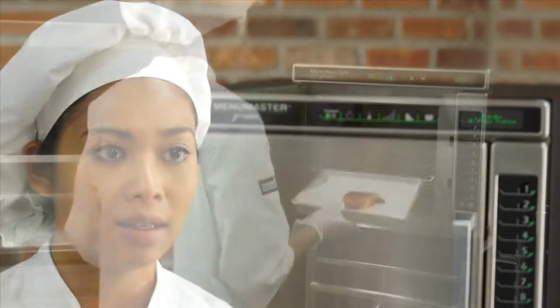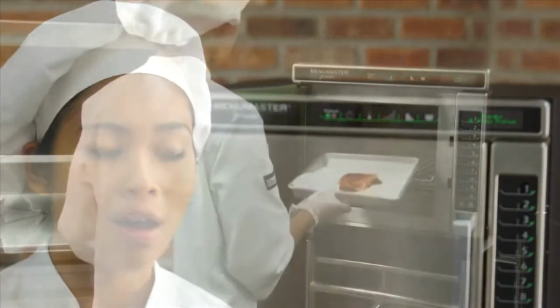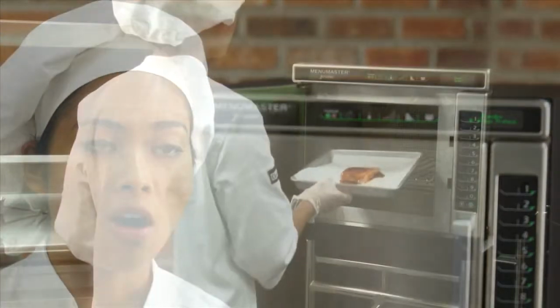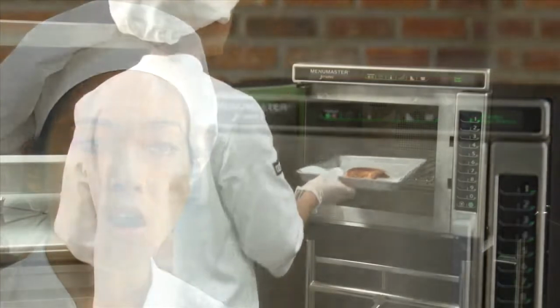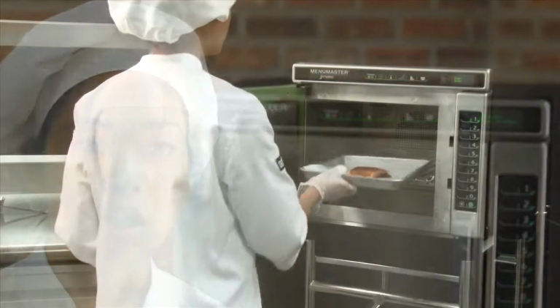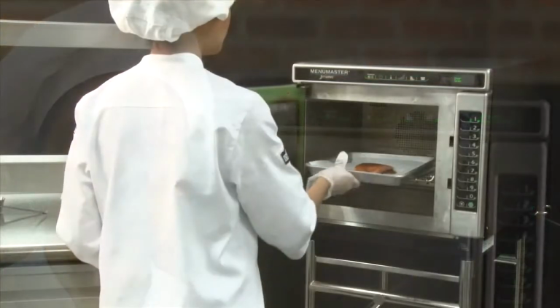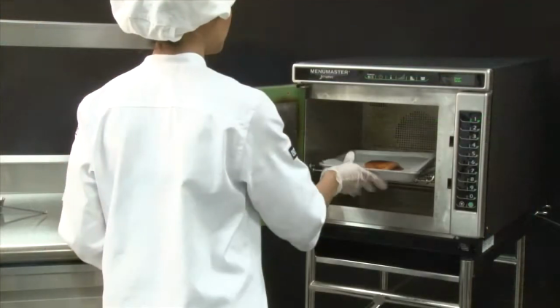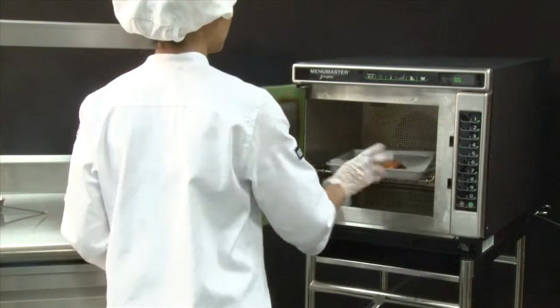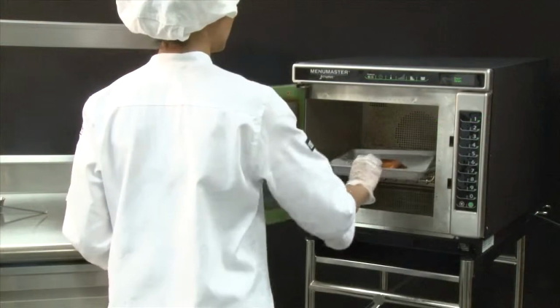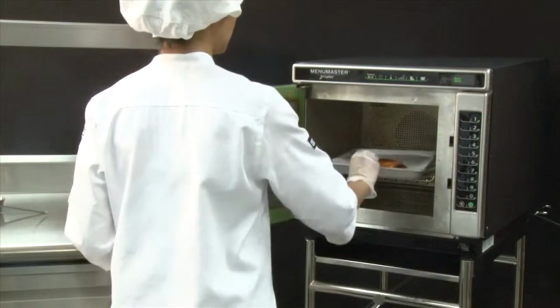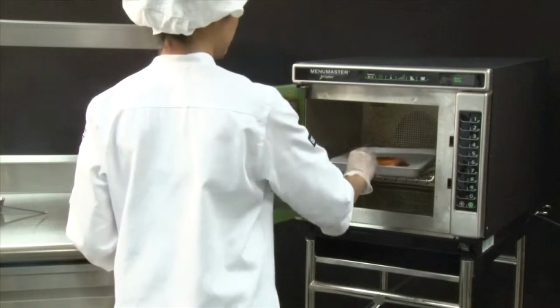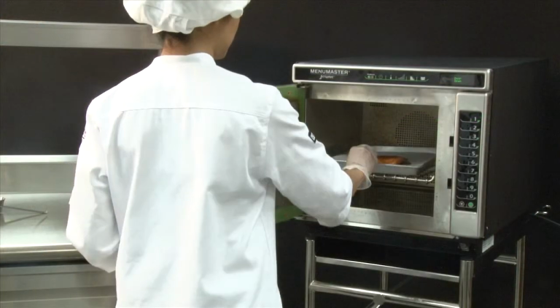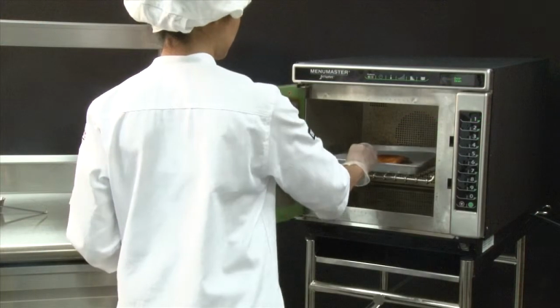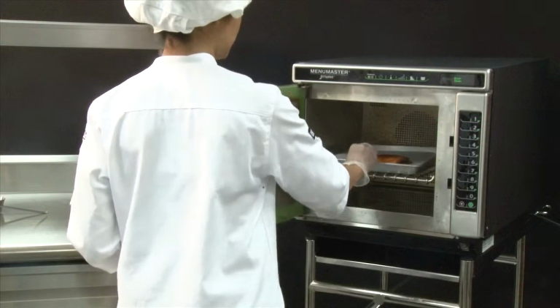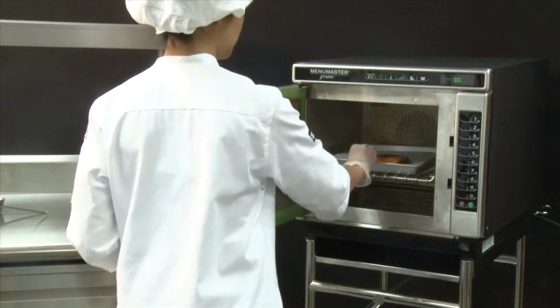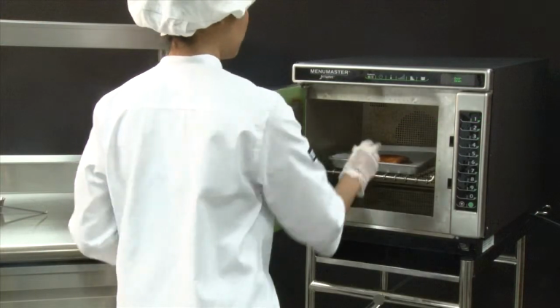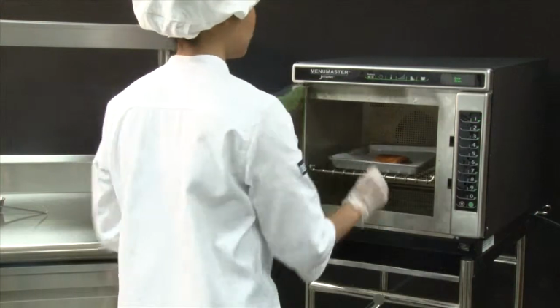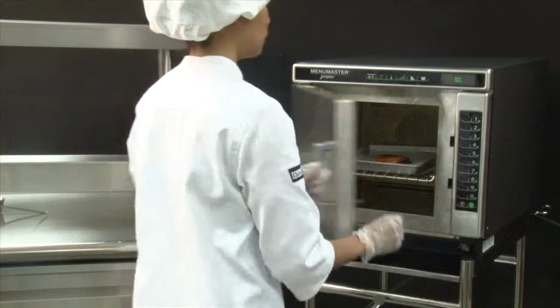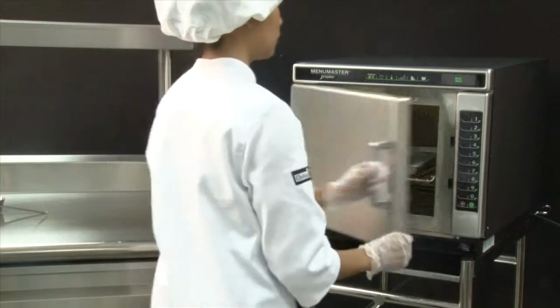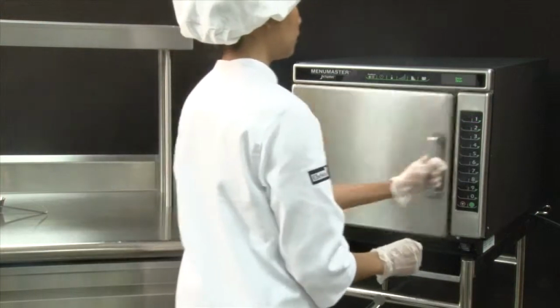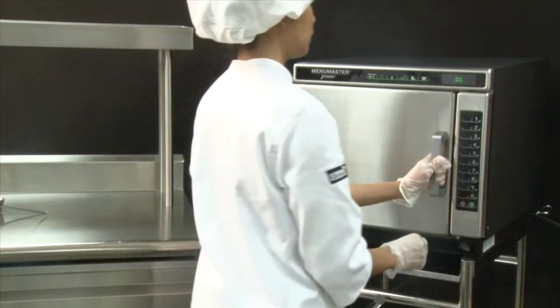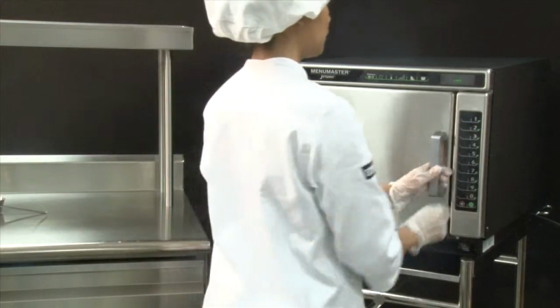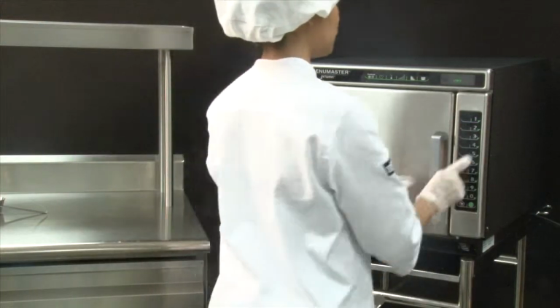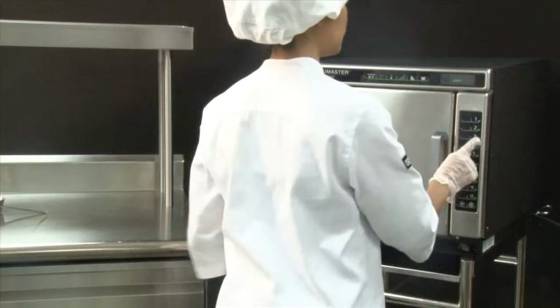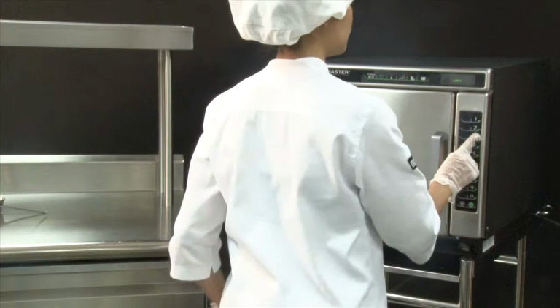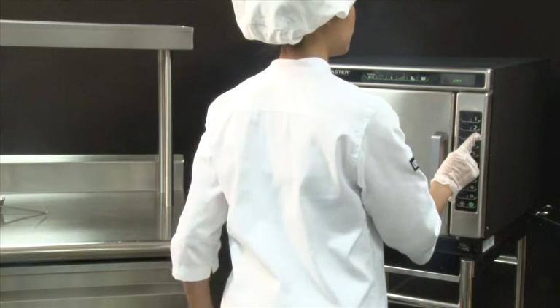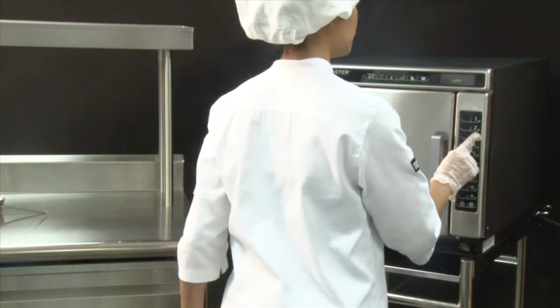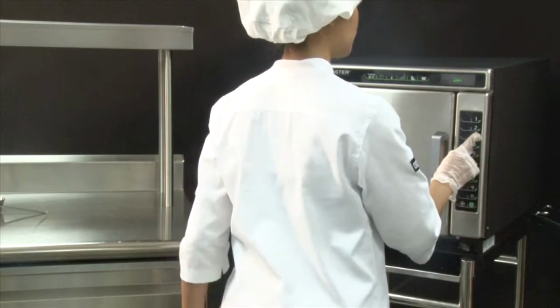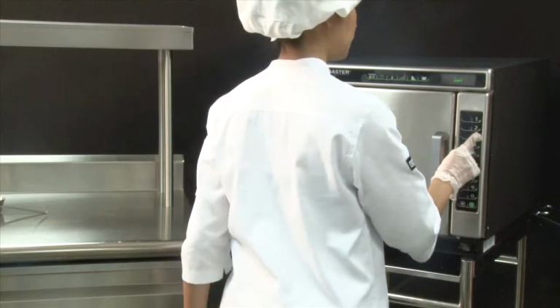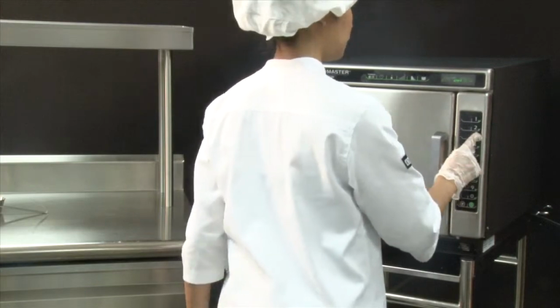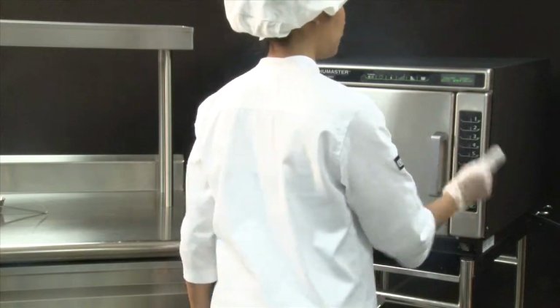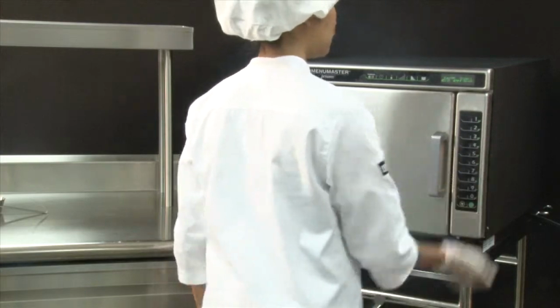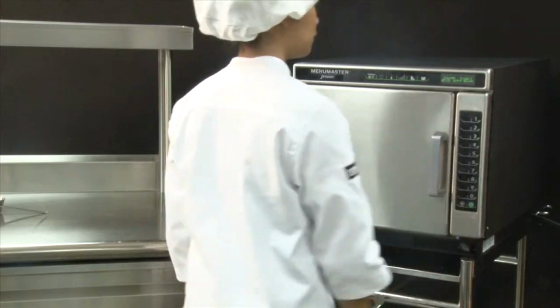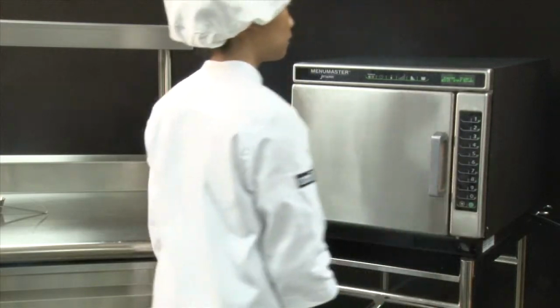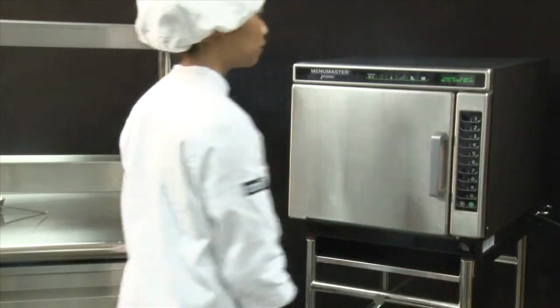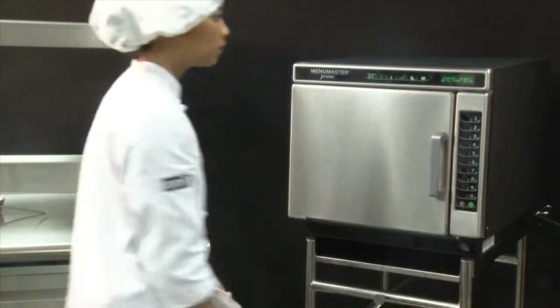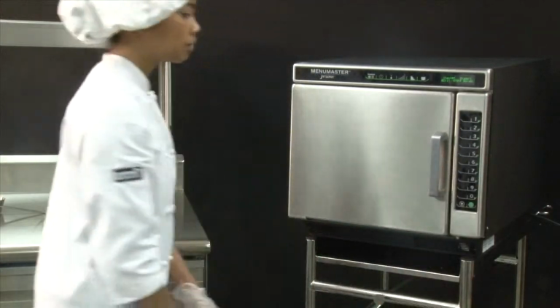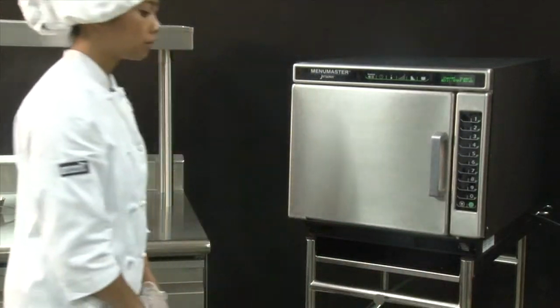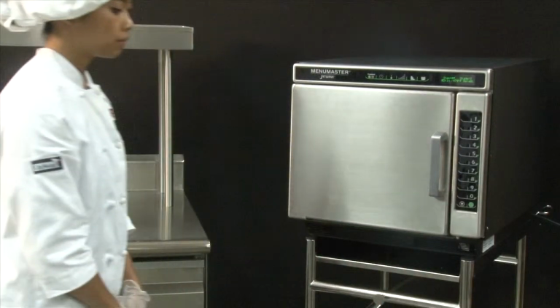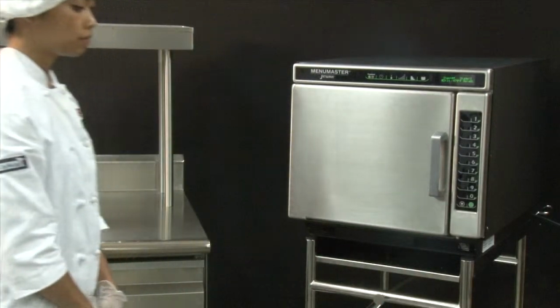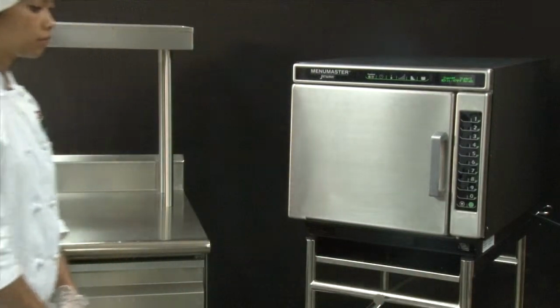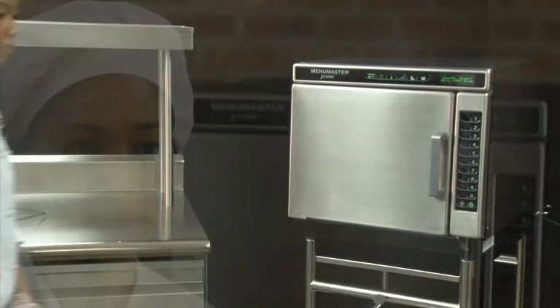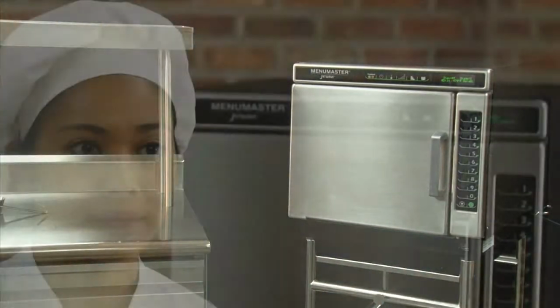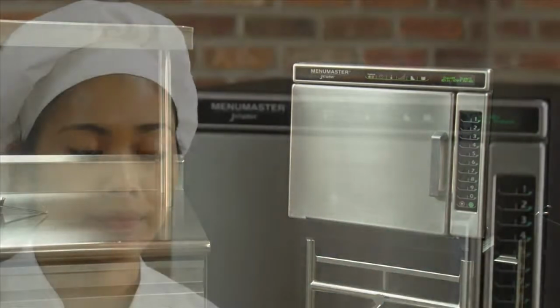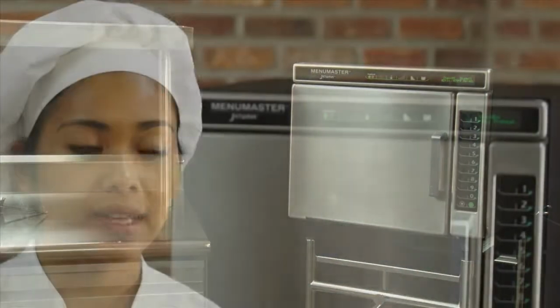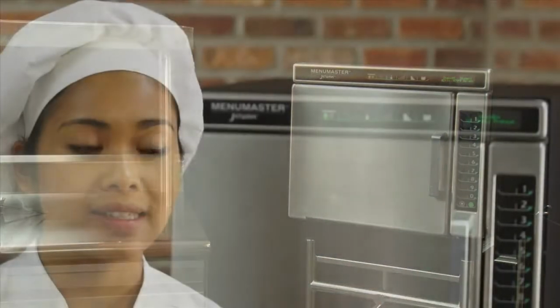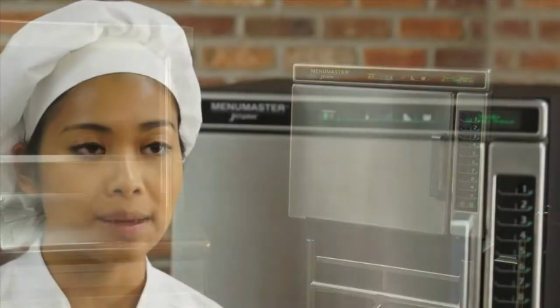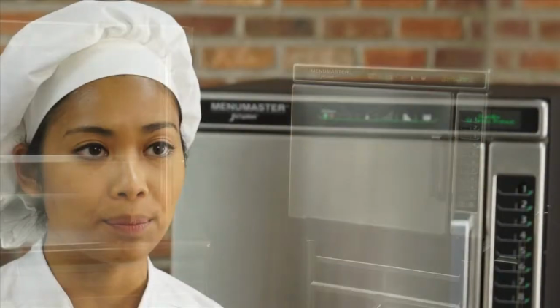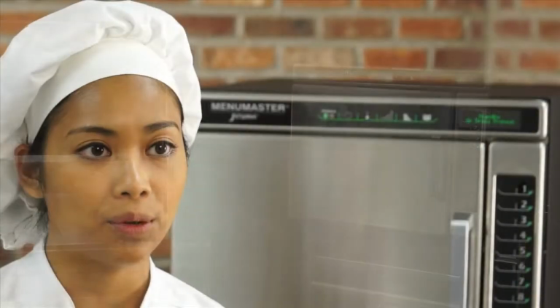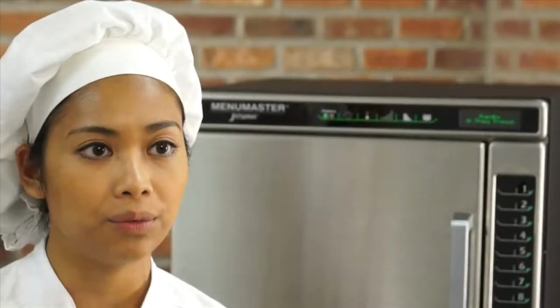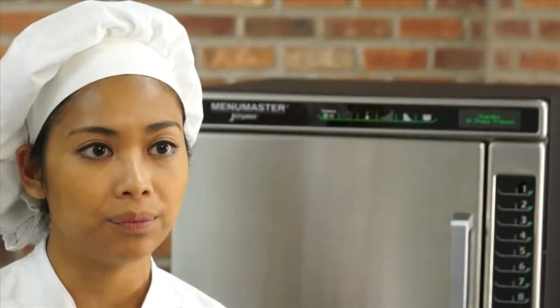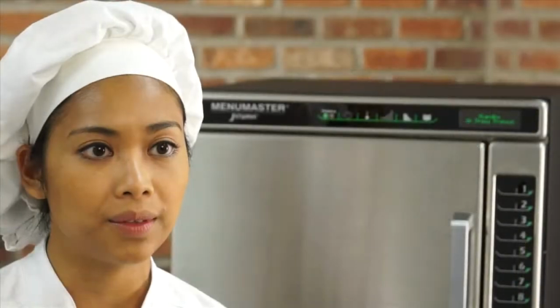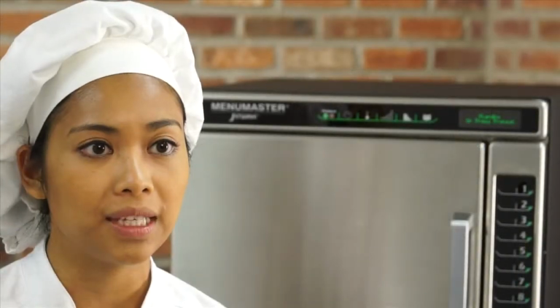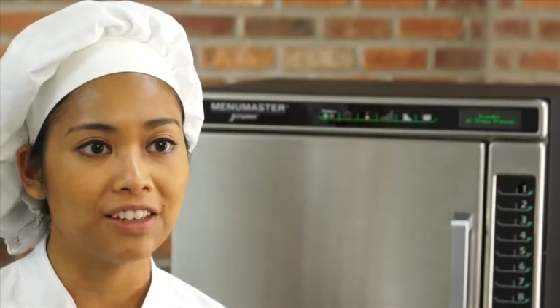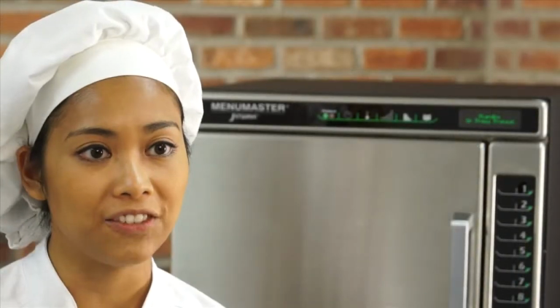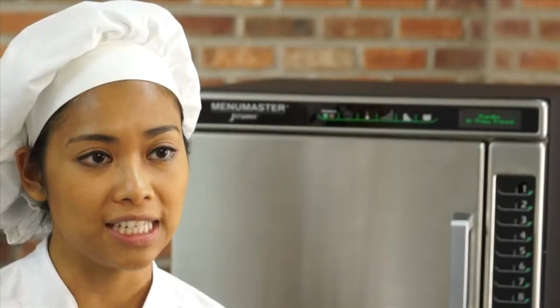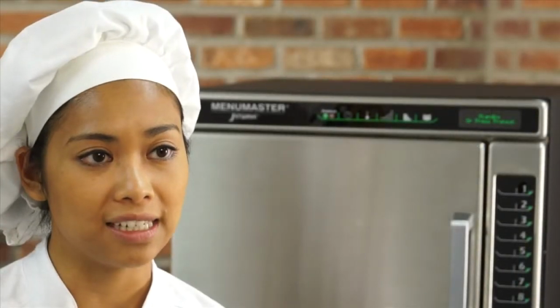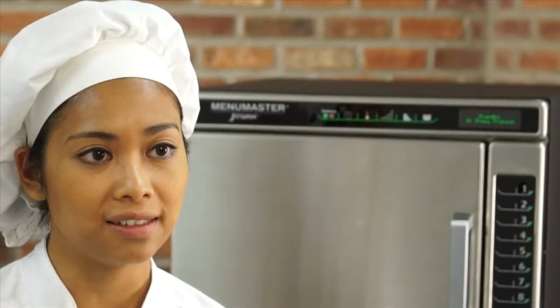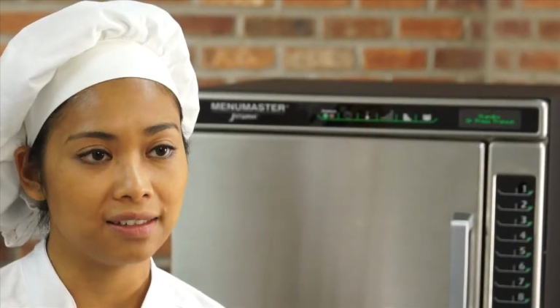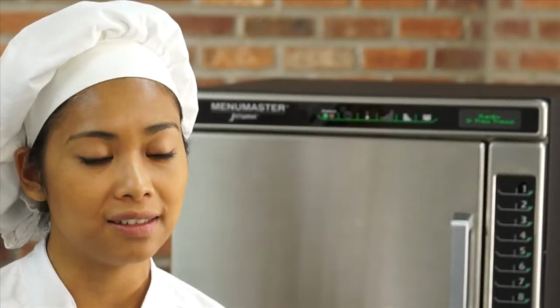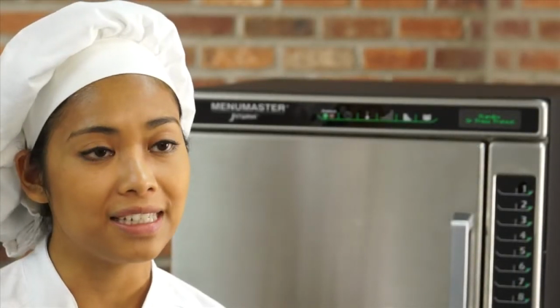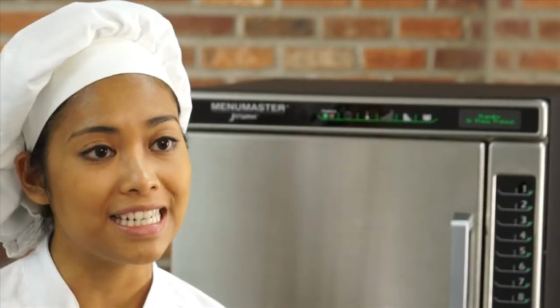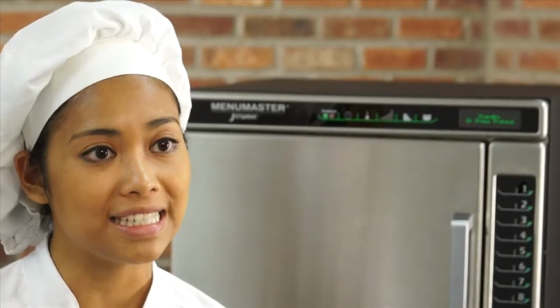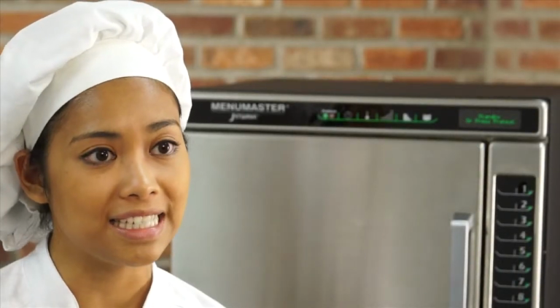All employees need to do is push a button to cook up to 100 menu items. Simple. Convenient. Easy.